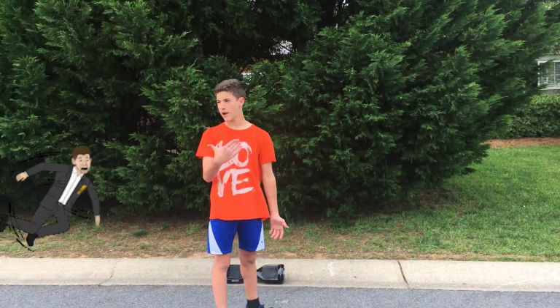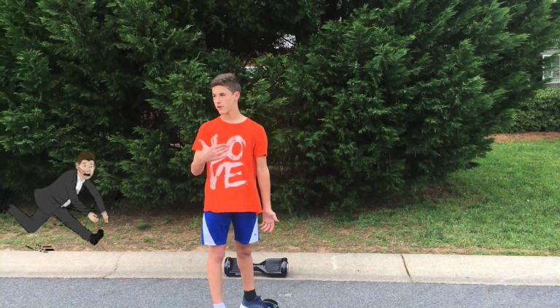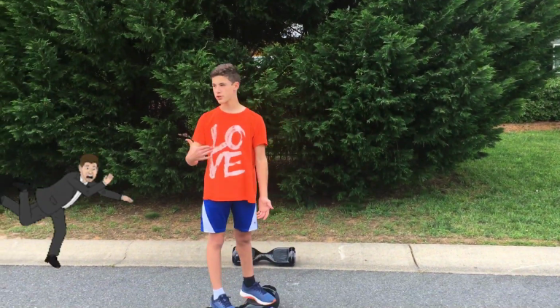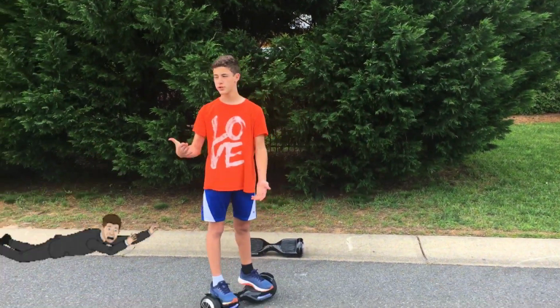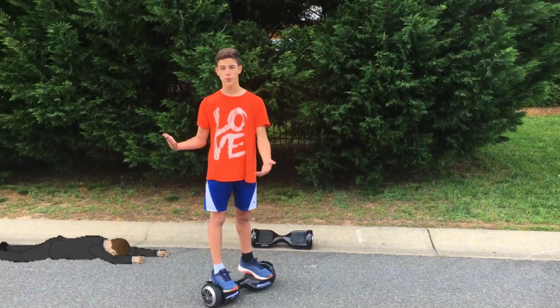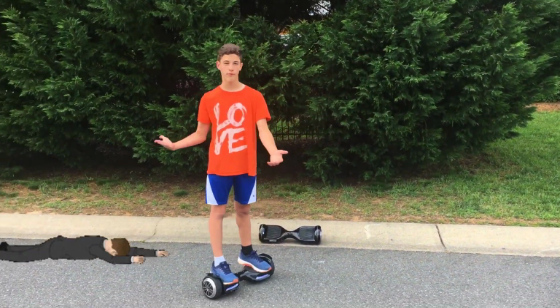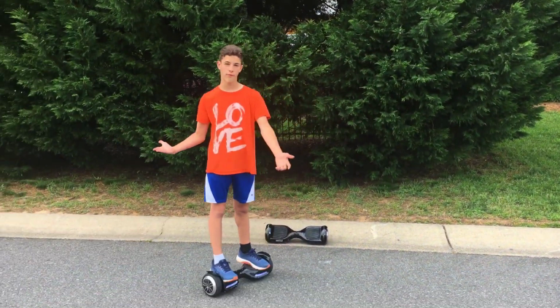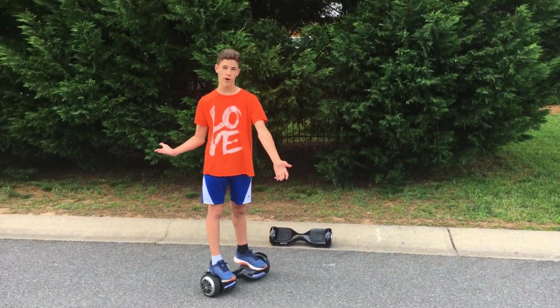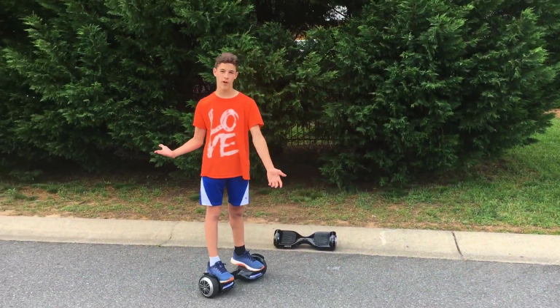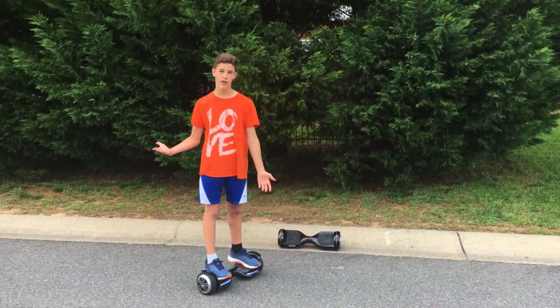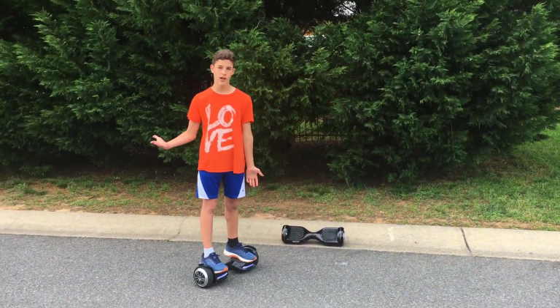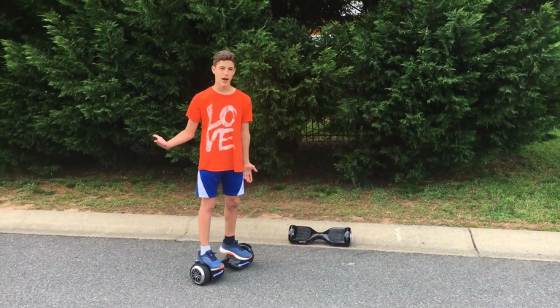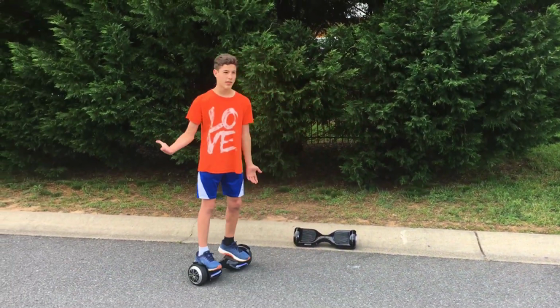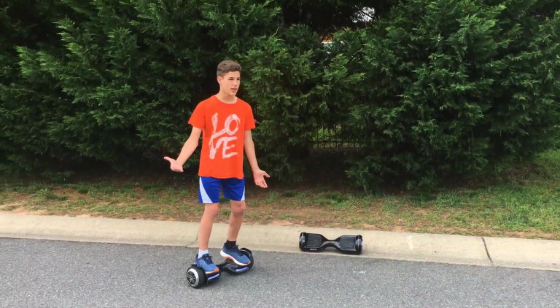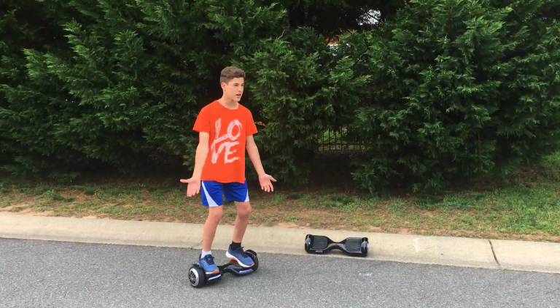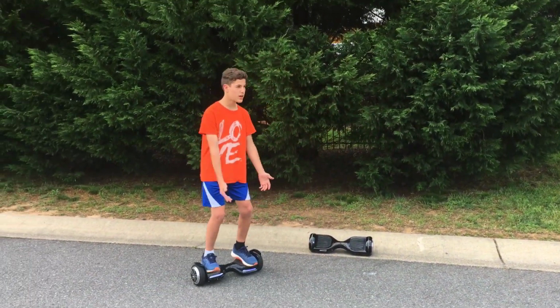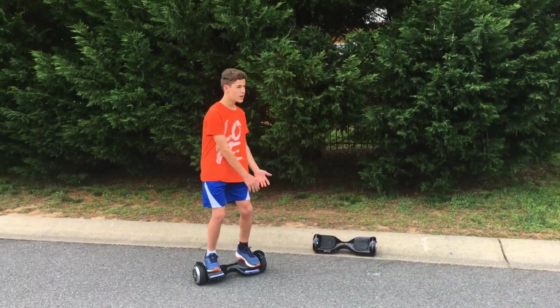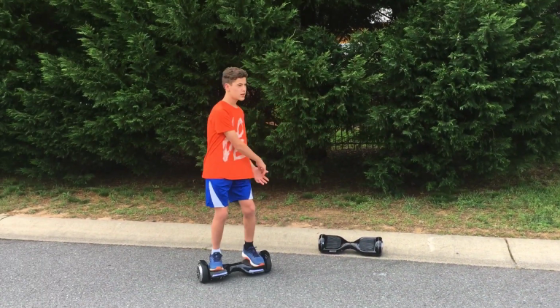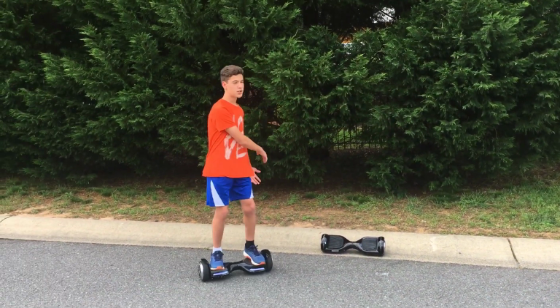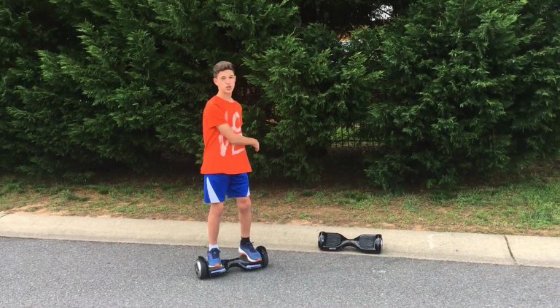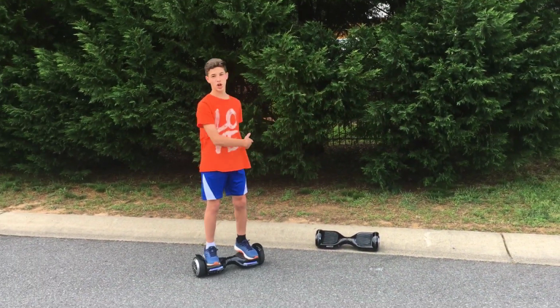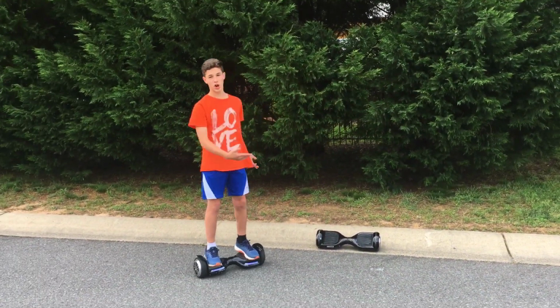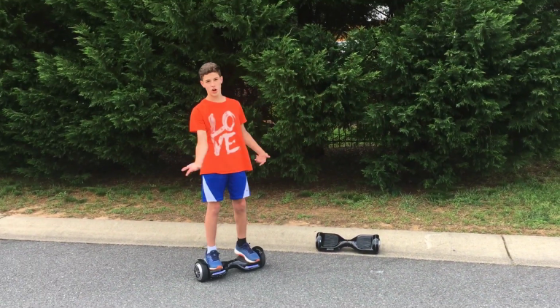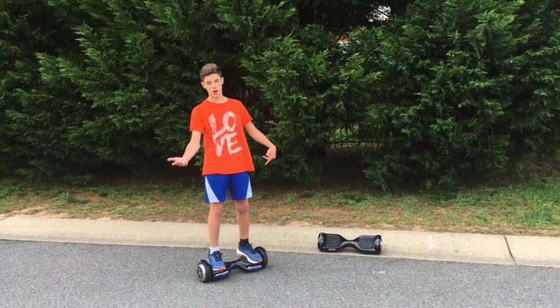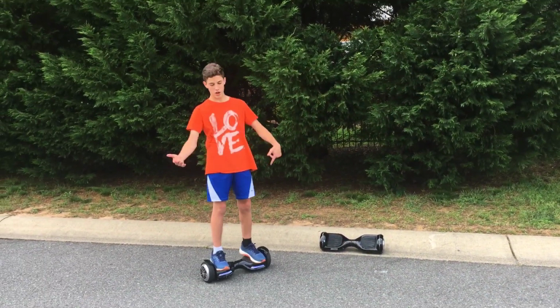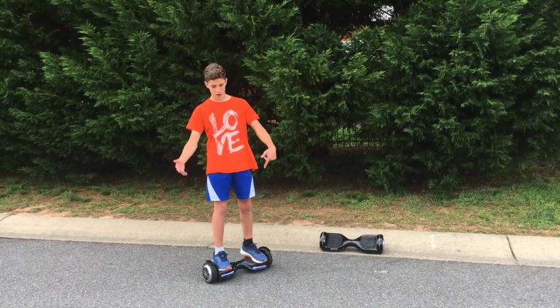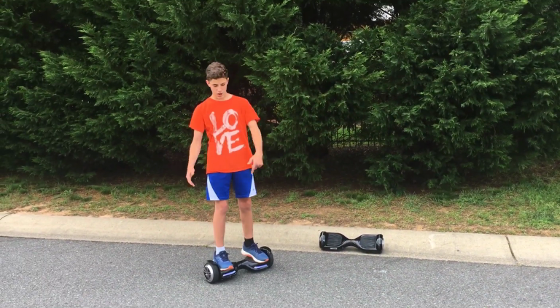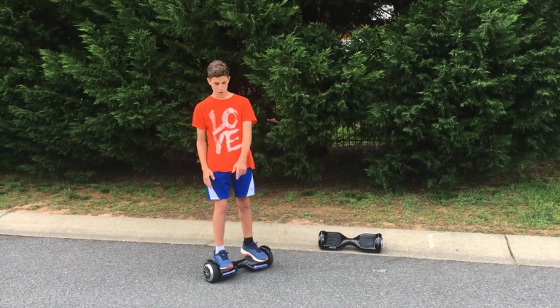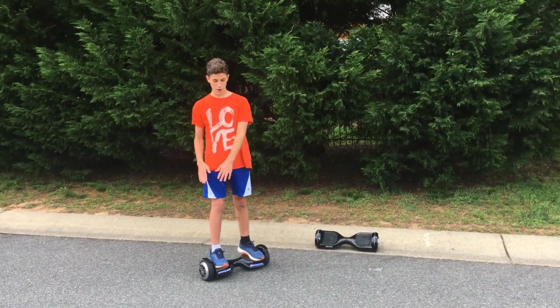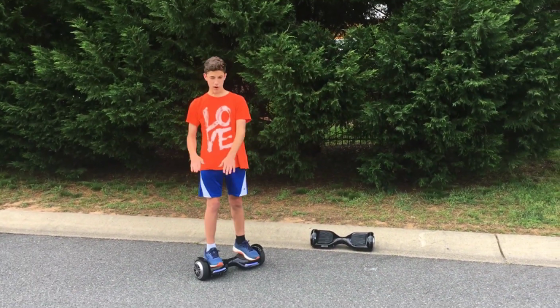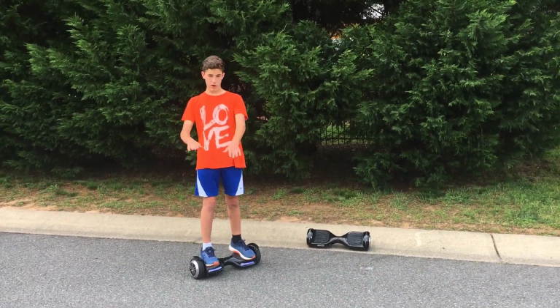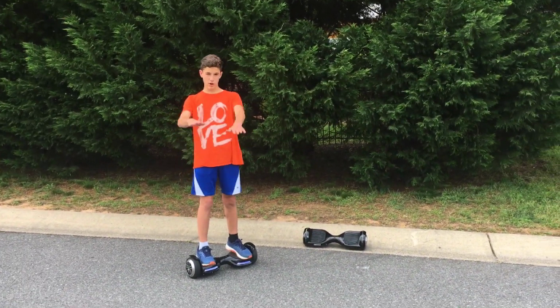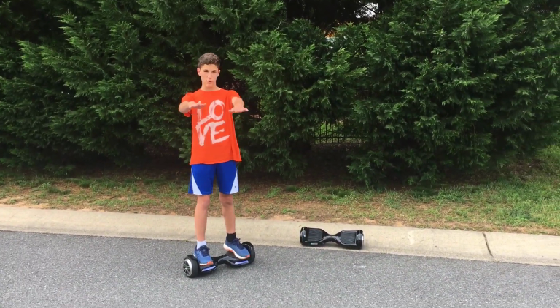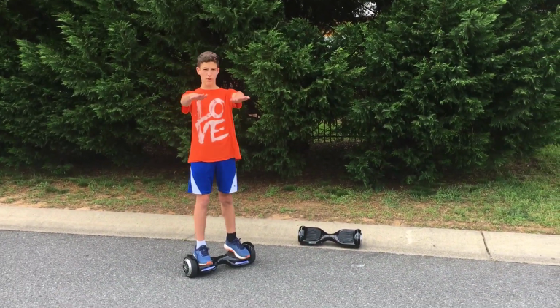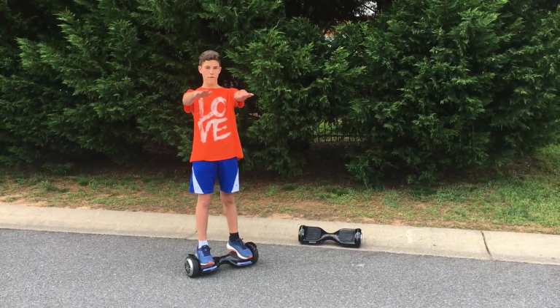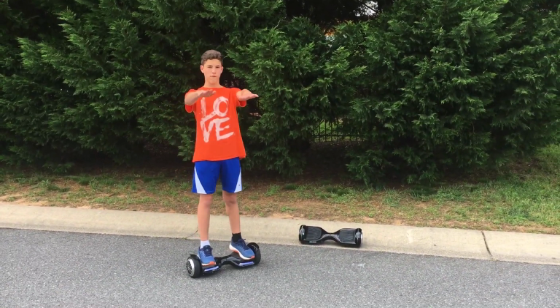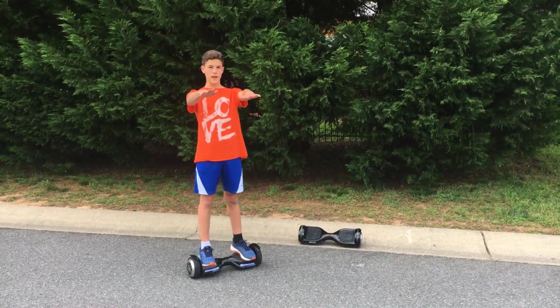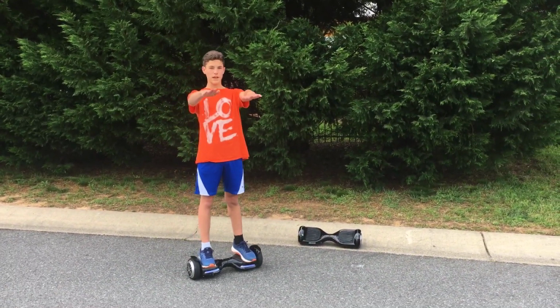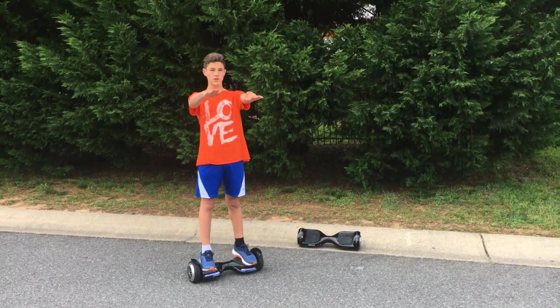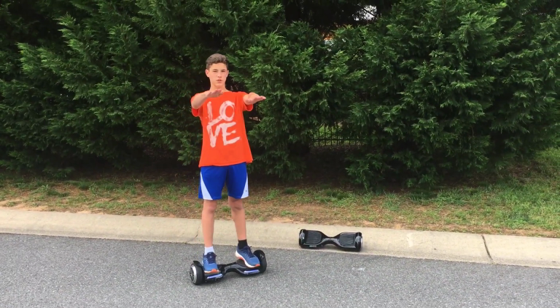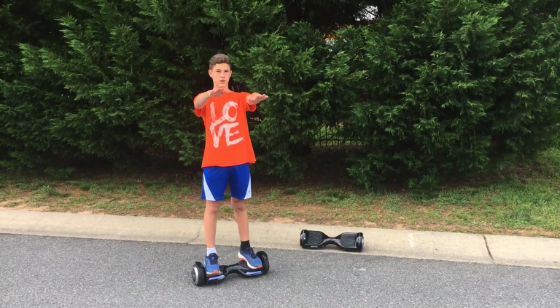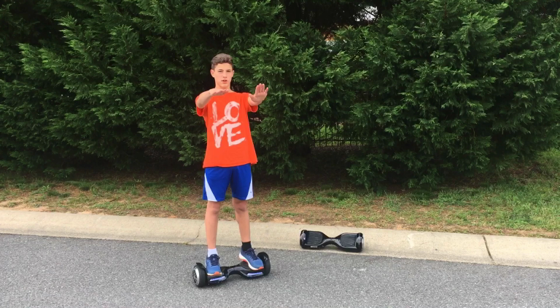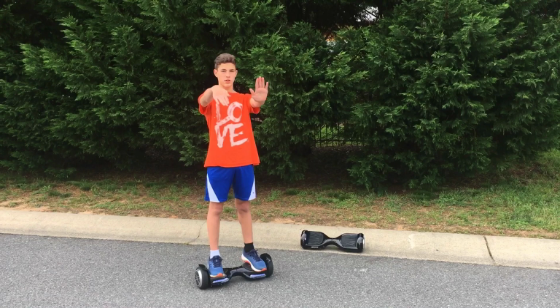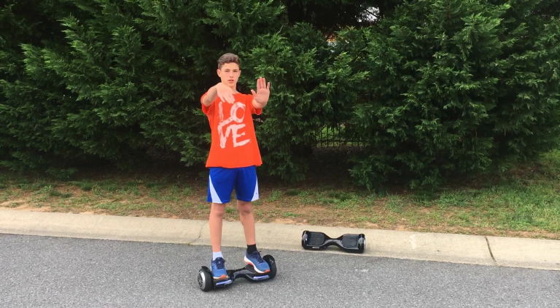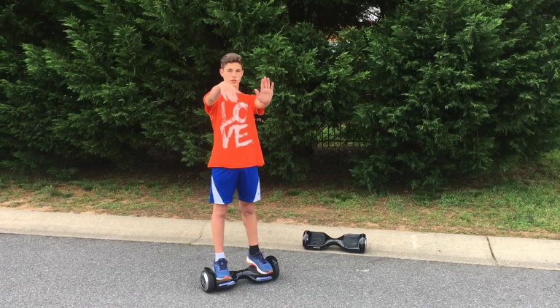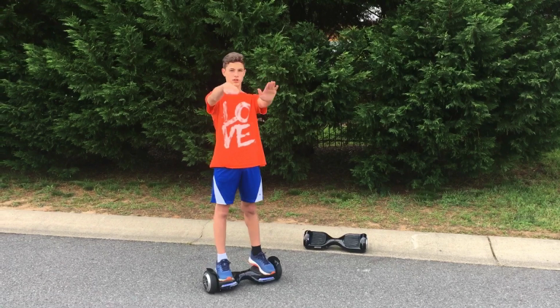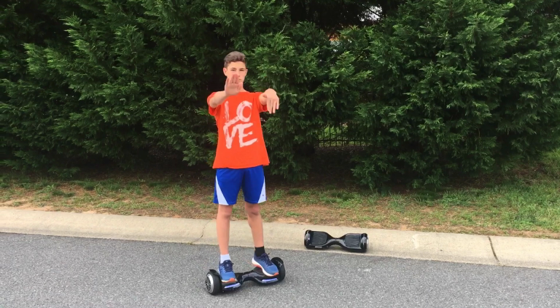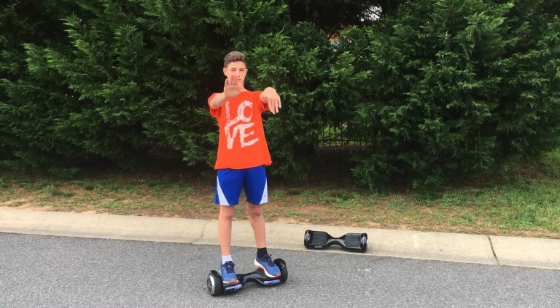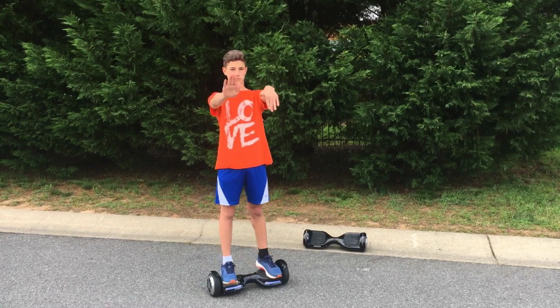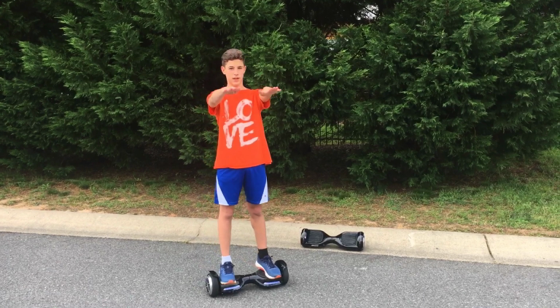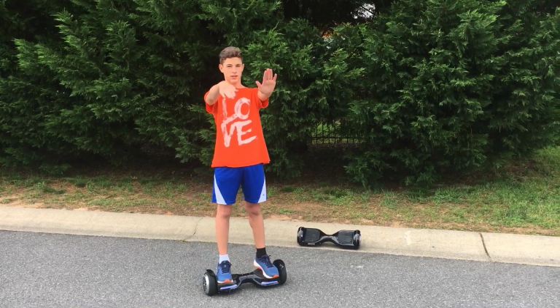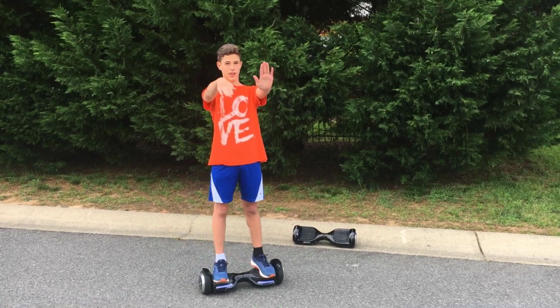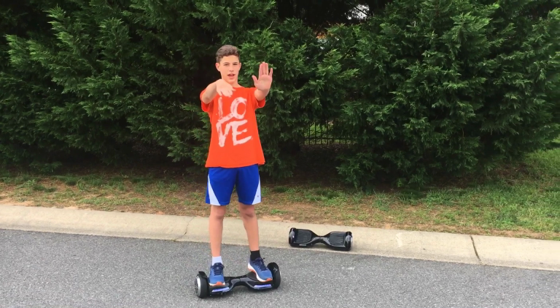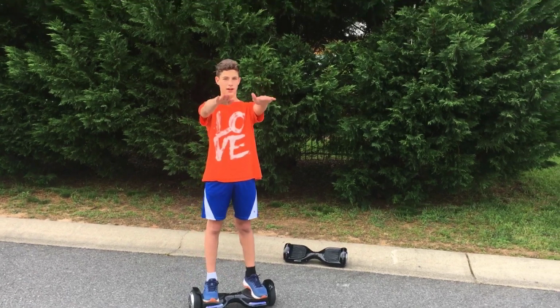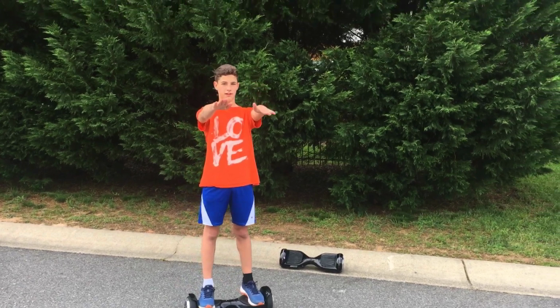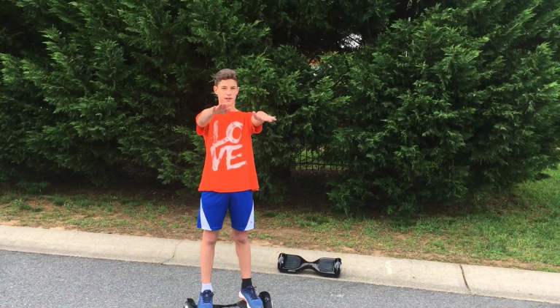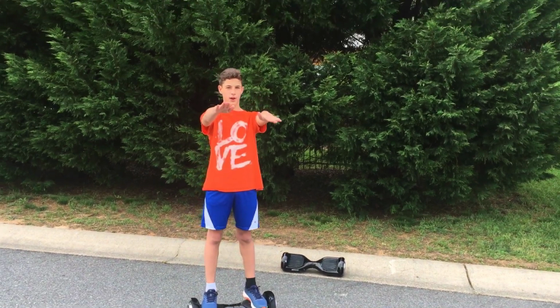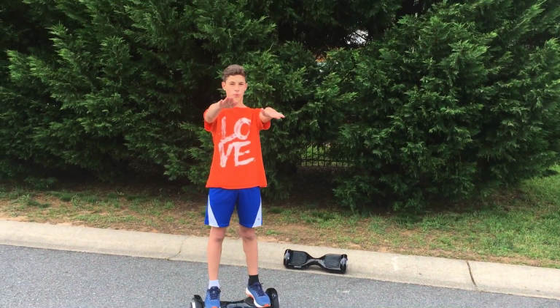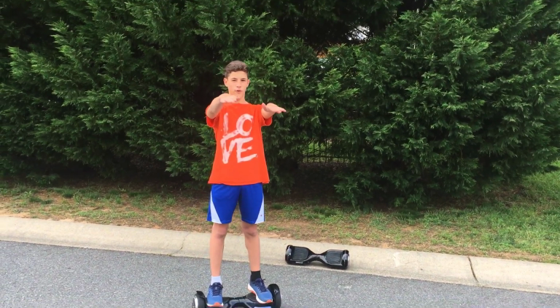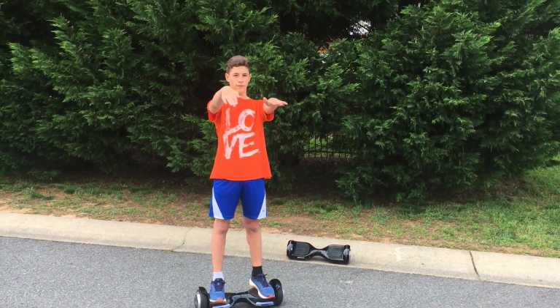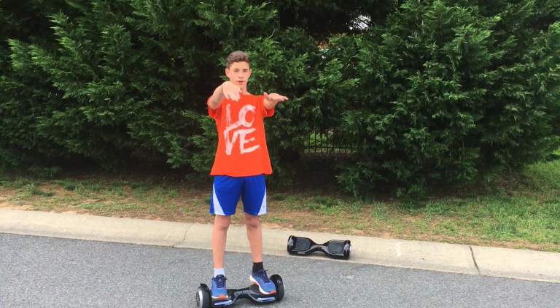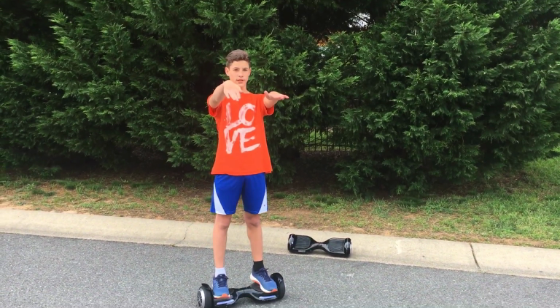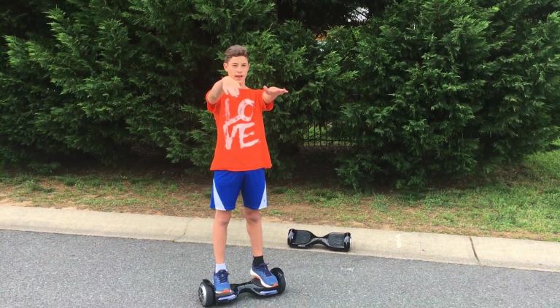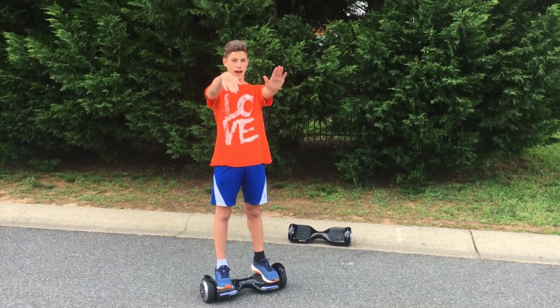To turn, position your feet and press one foot down.